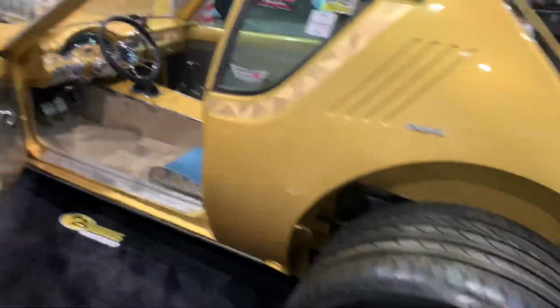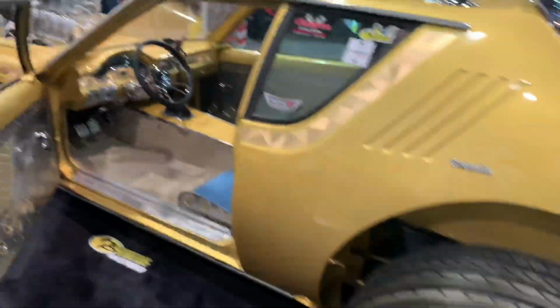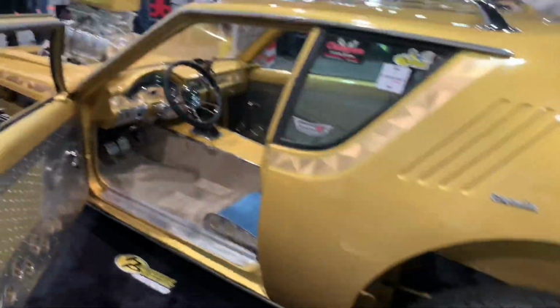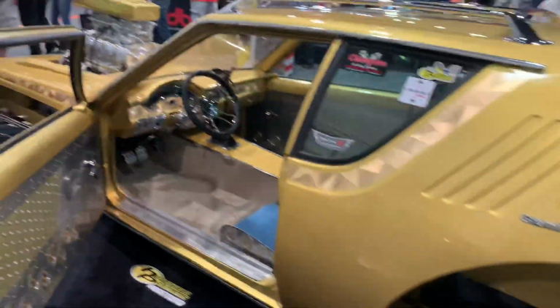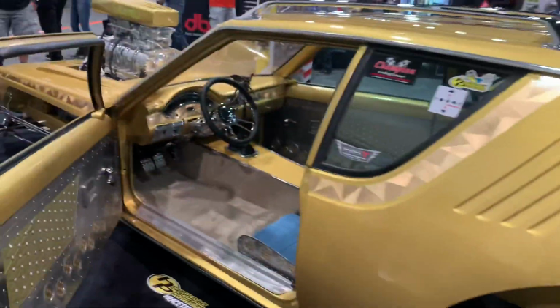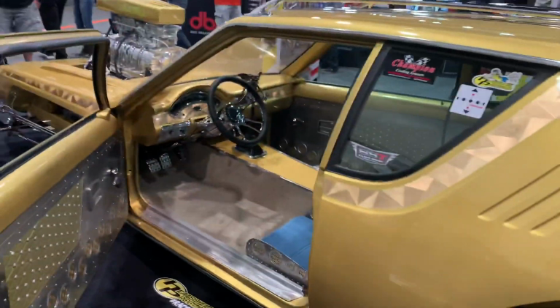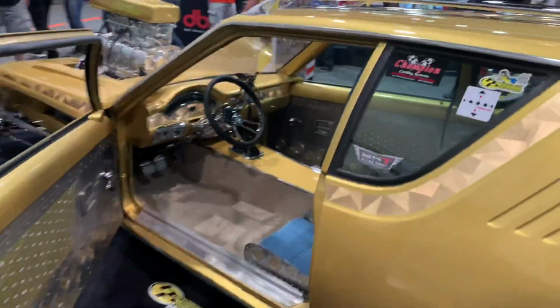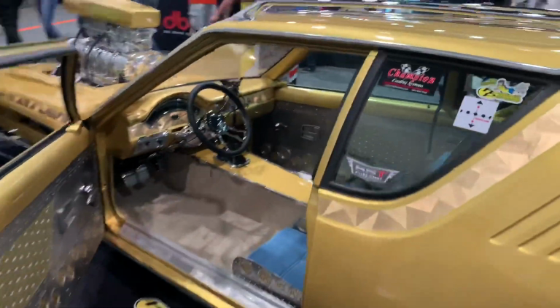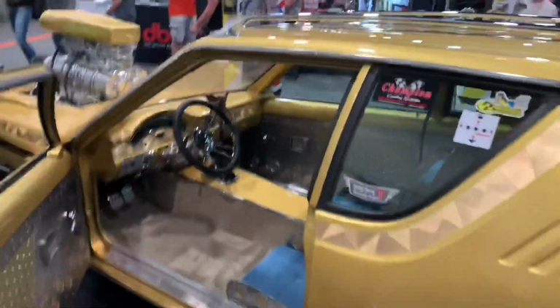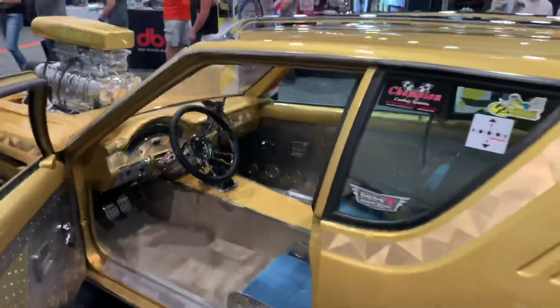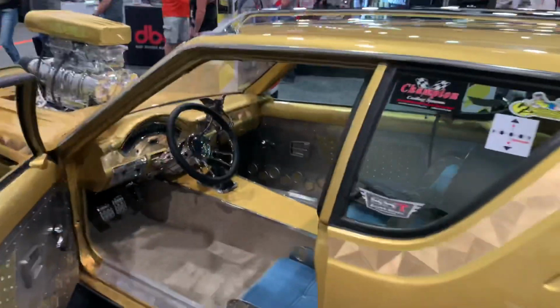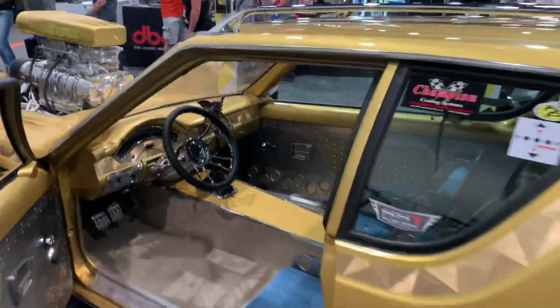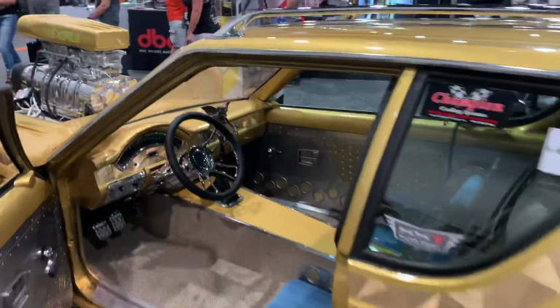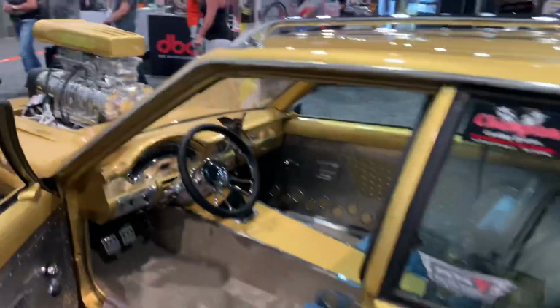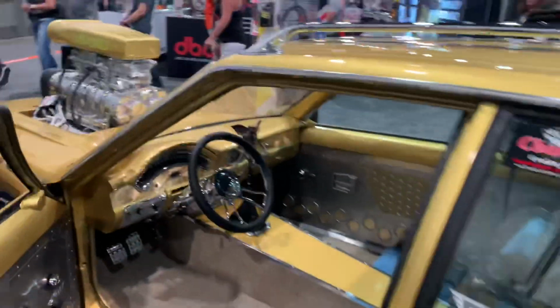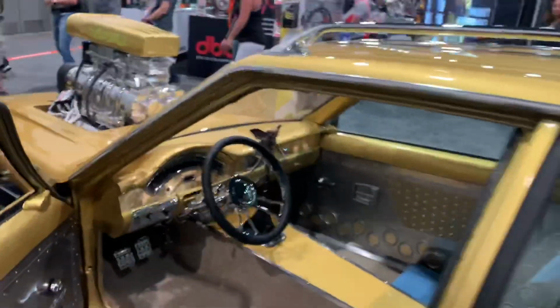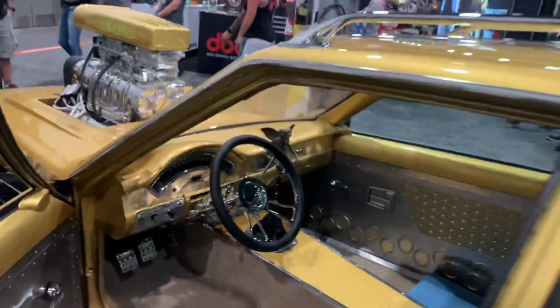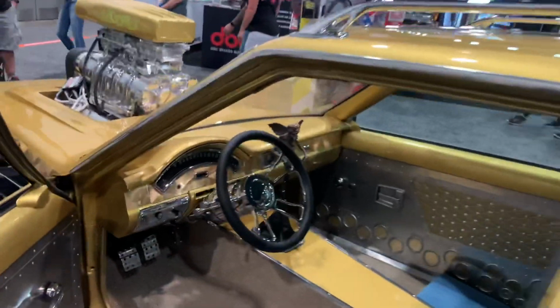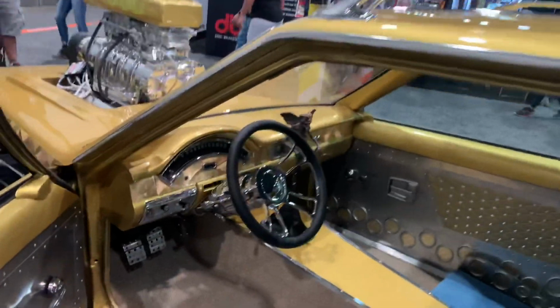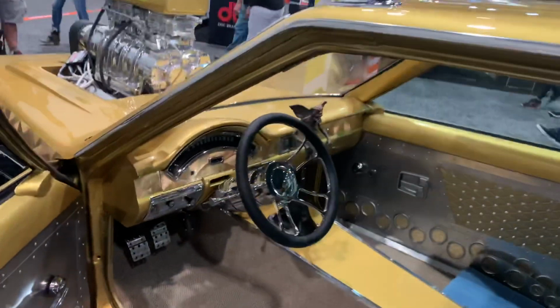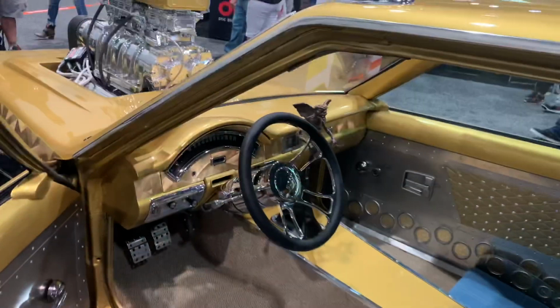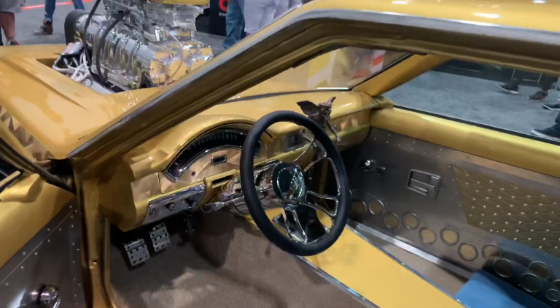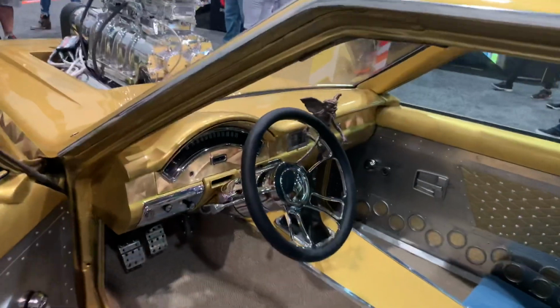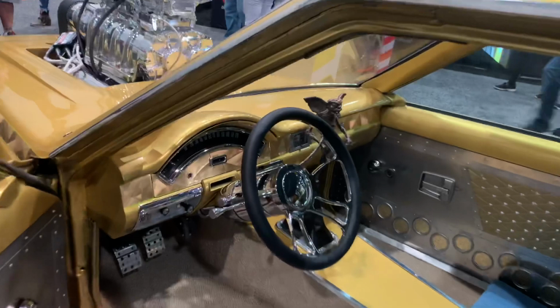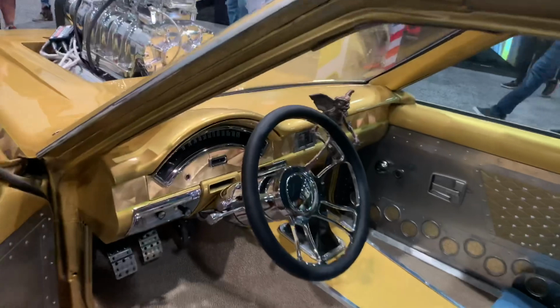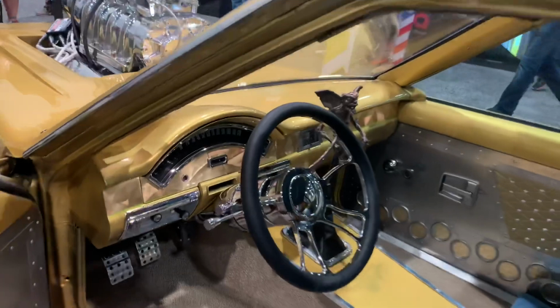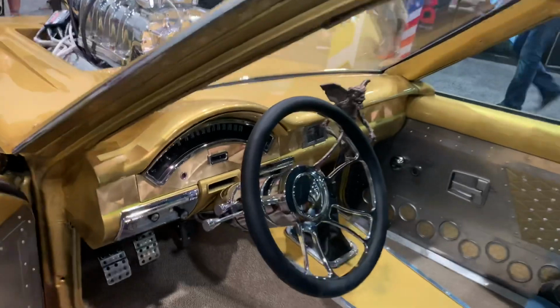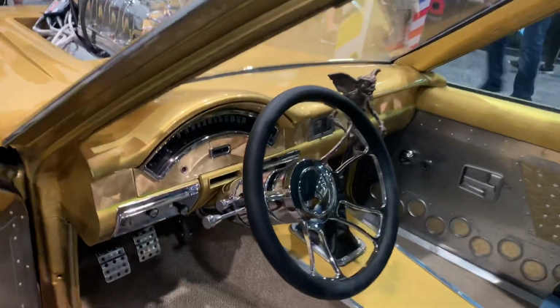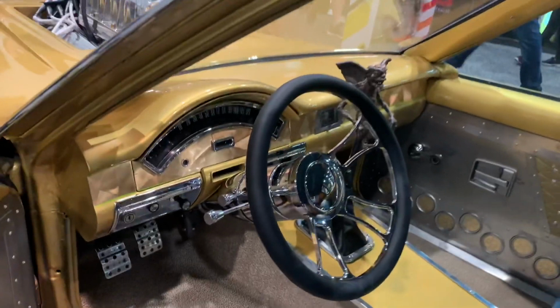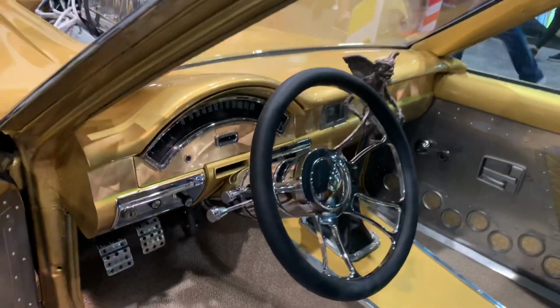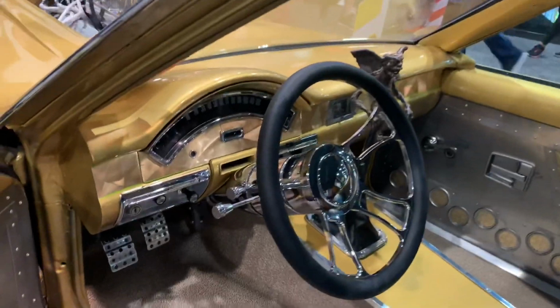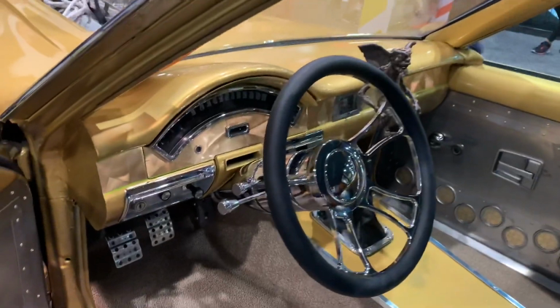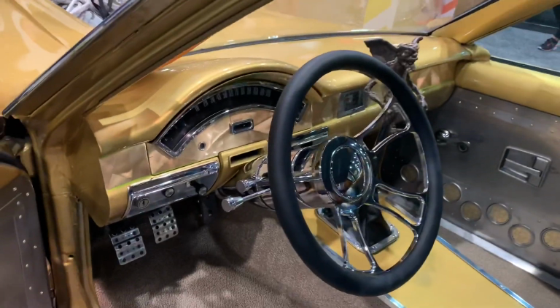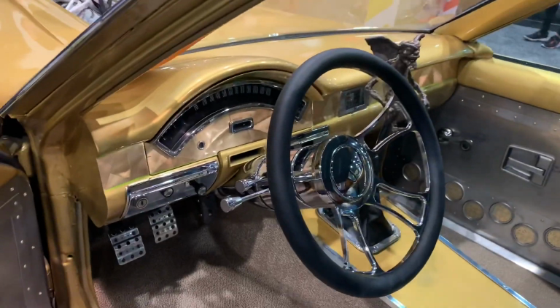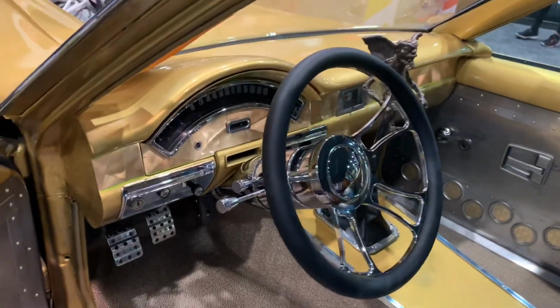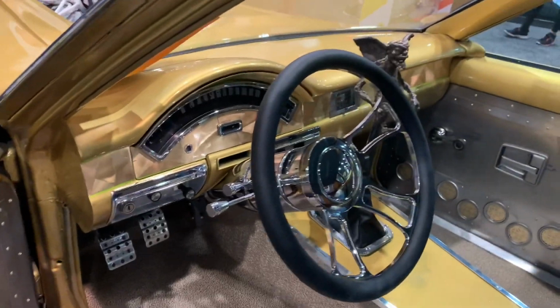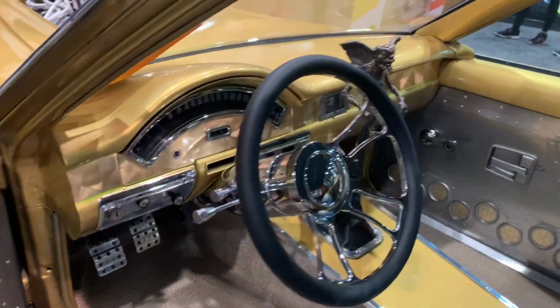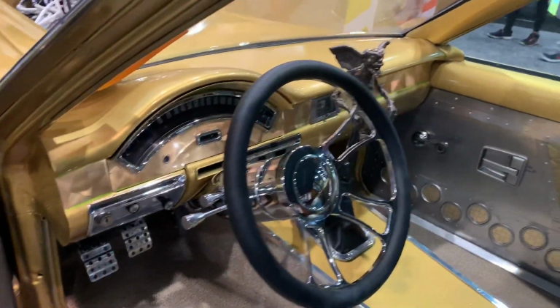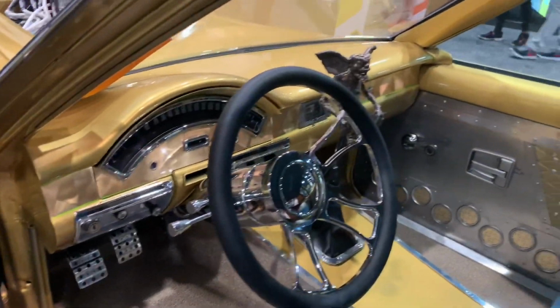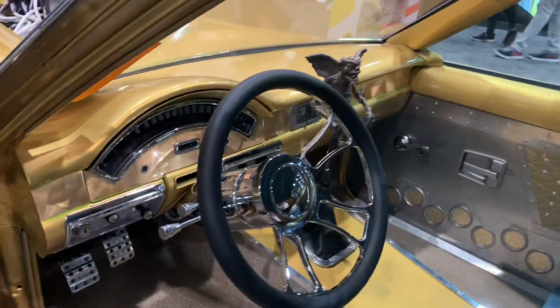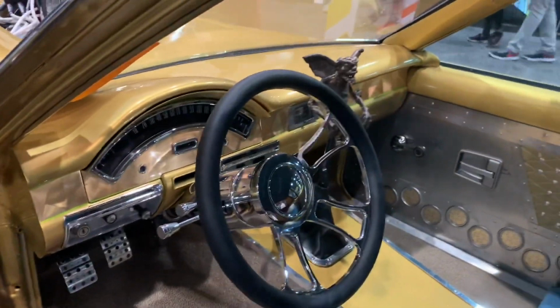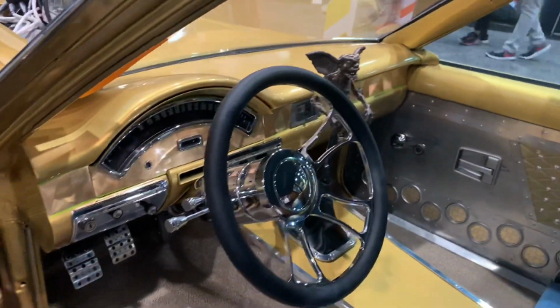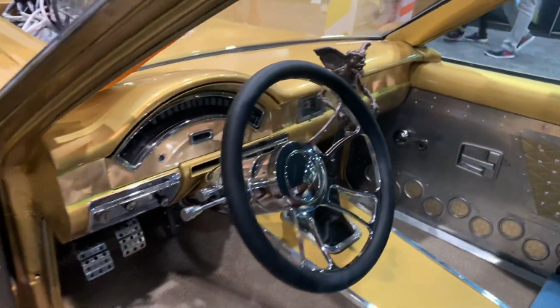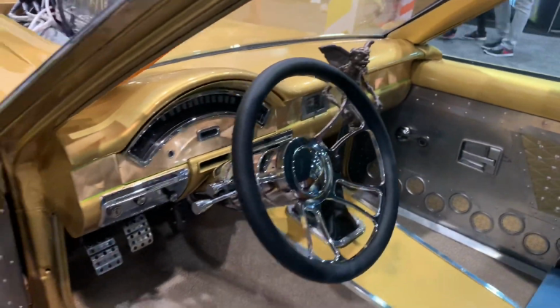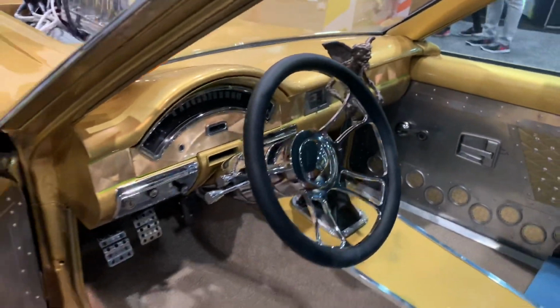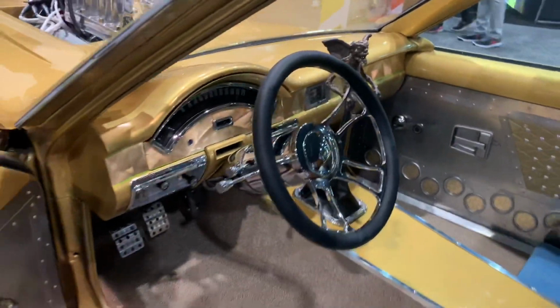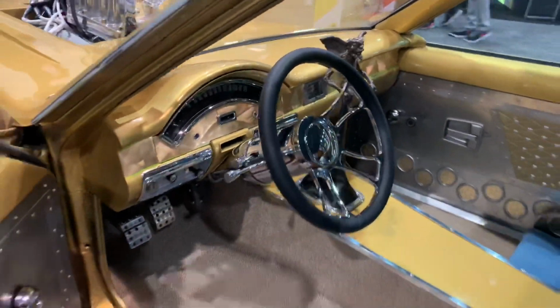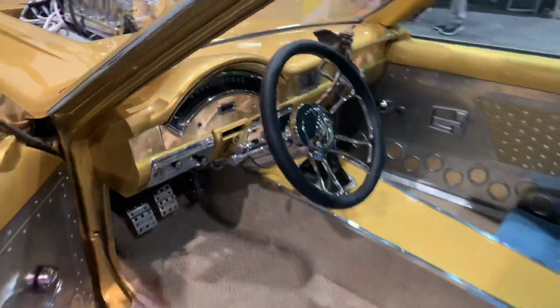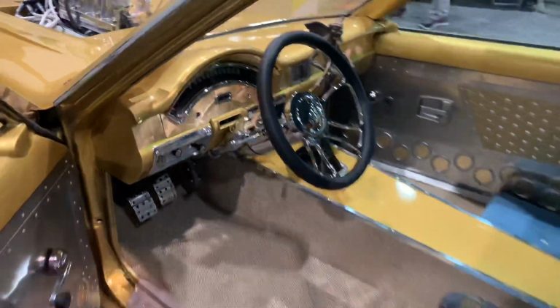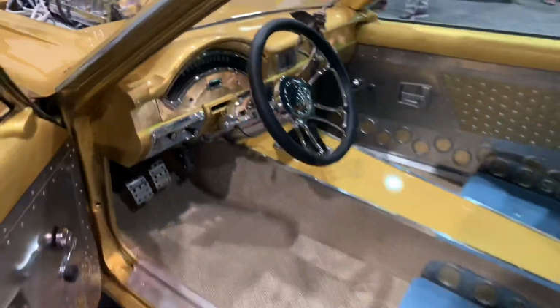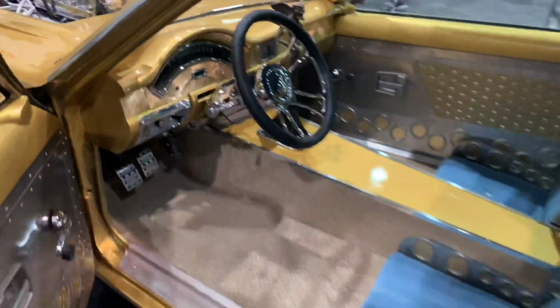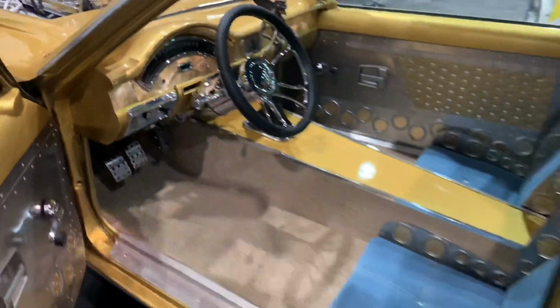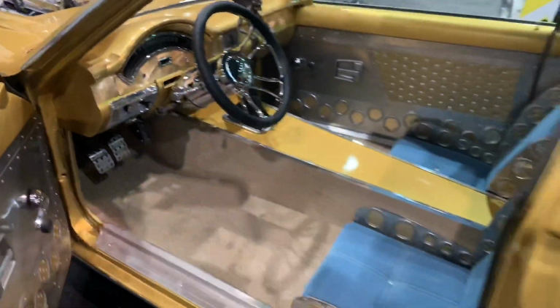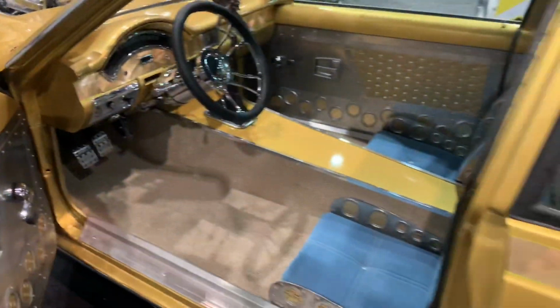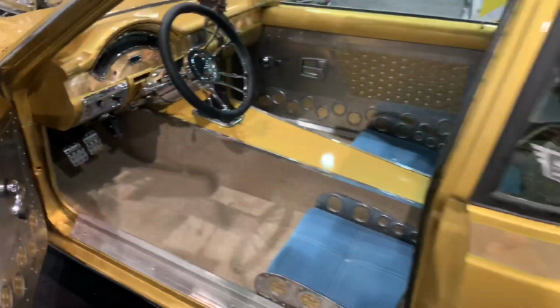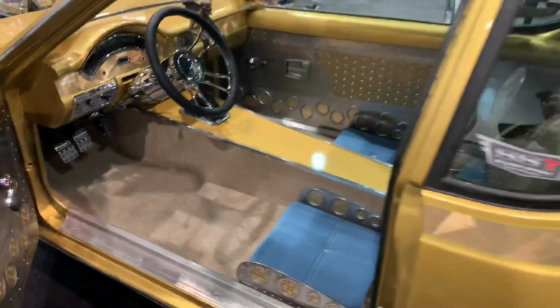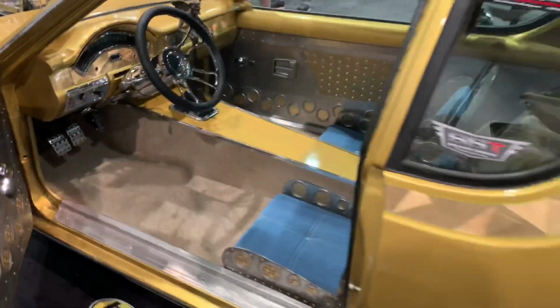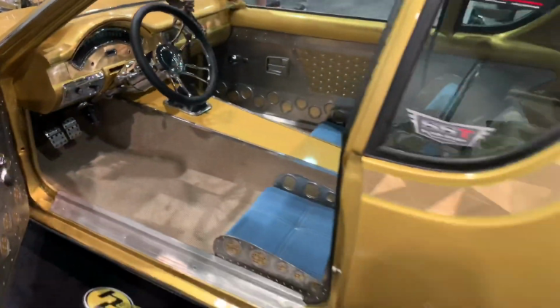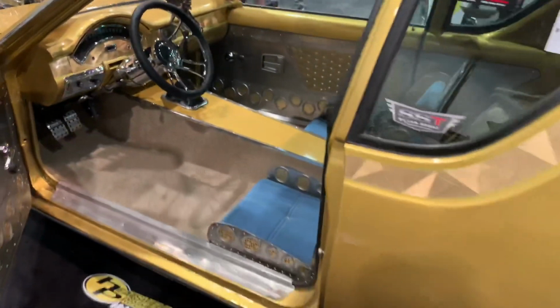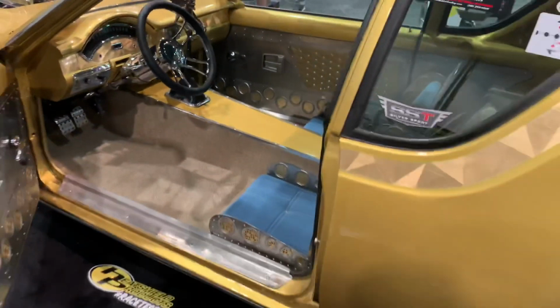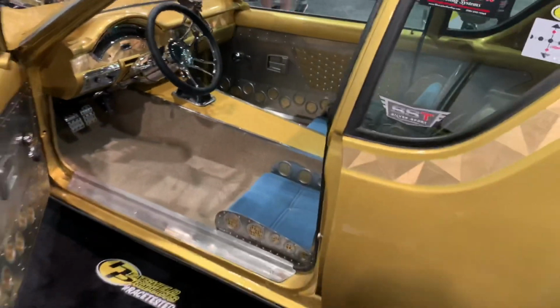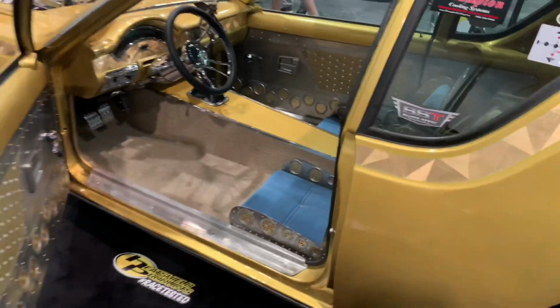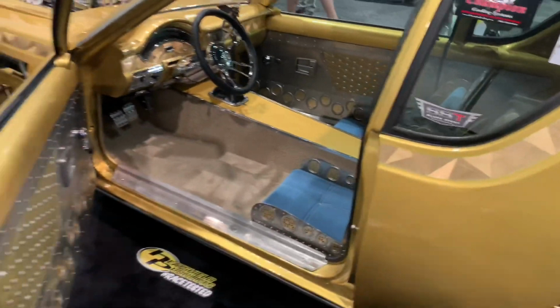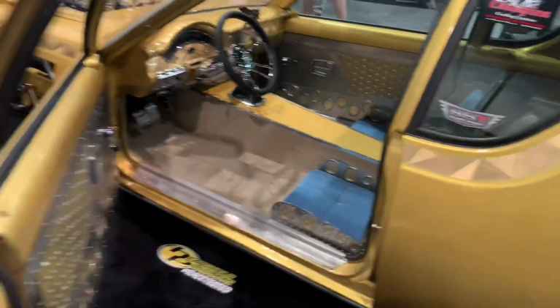That dash looks like it's off of like a late '50s Ford. This thing is just wild.